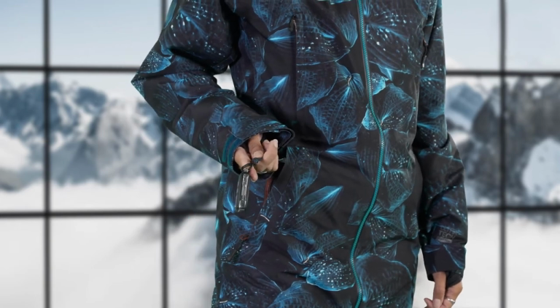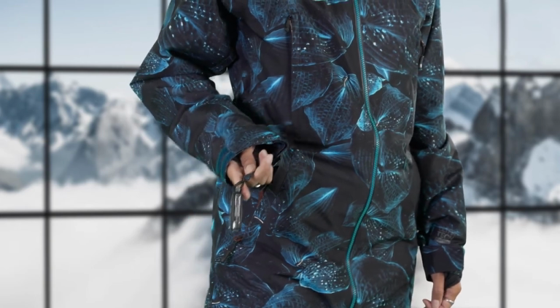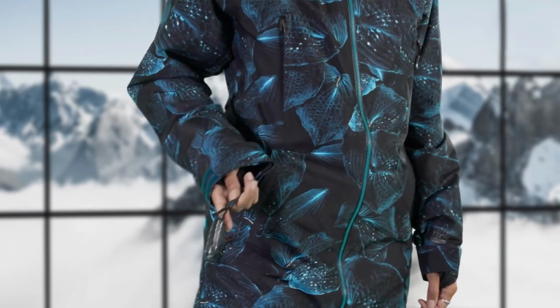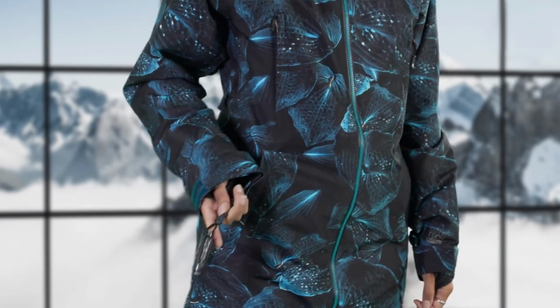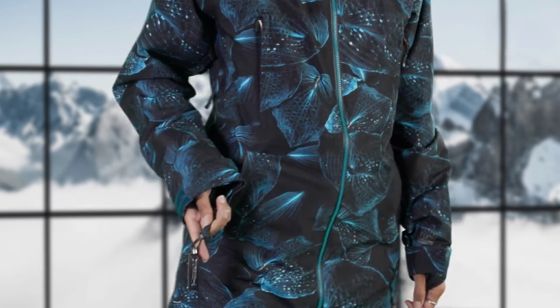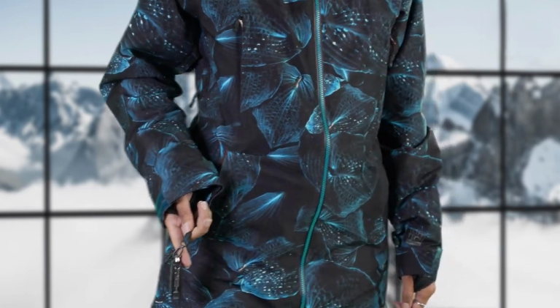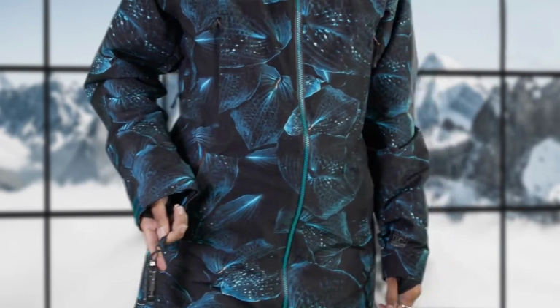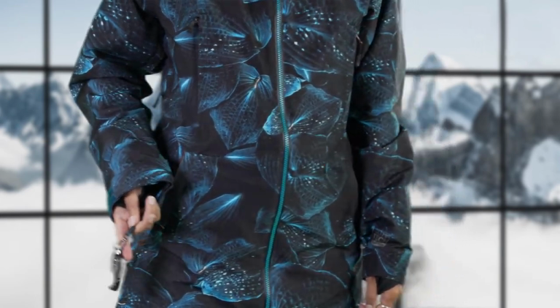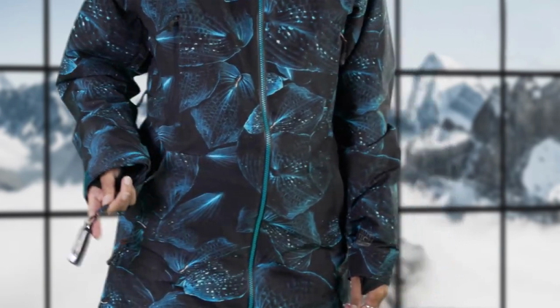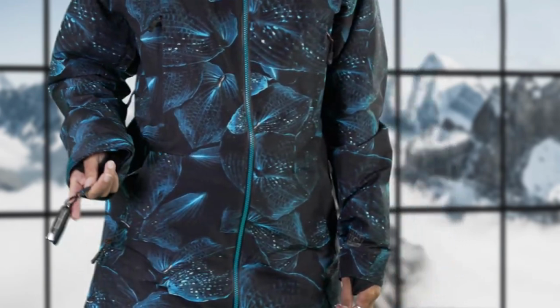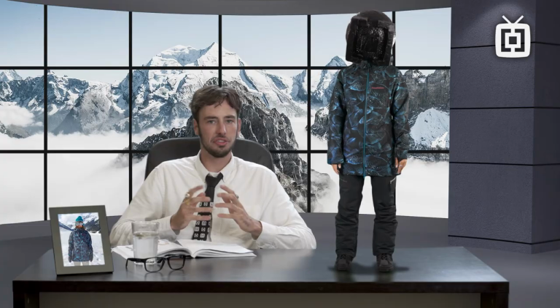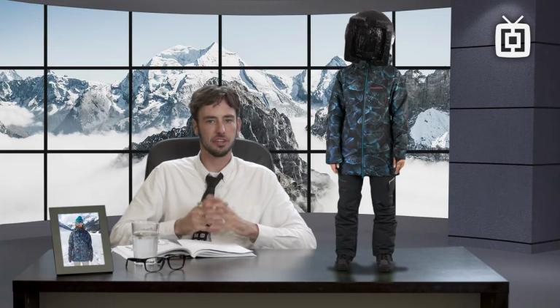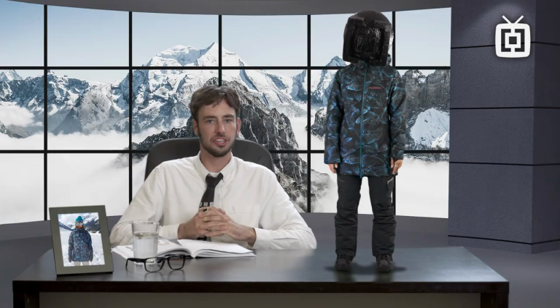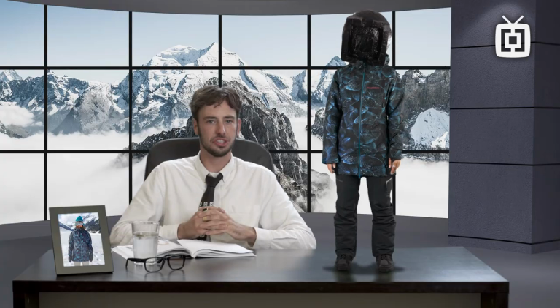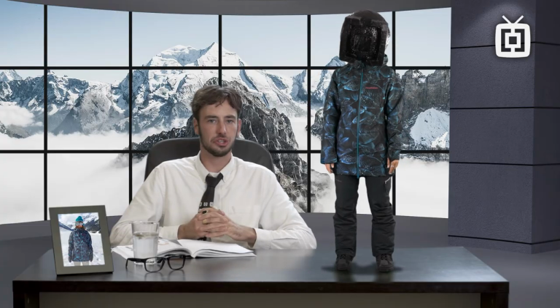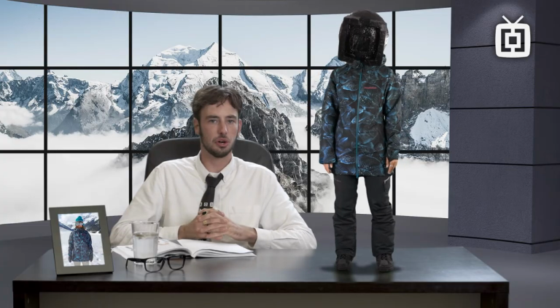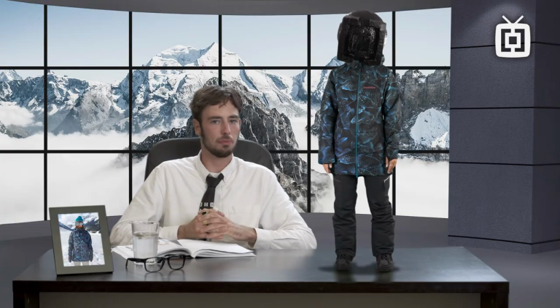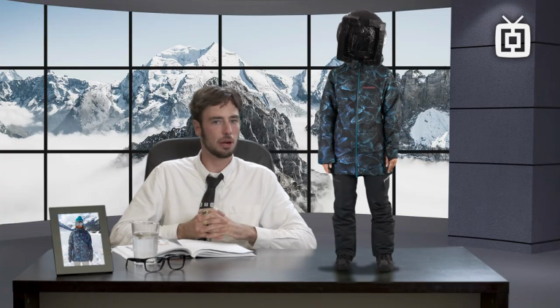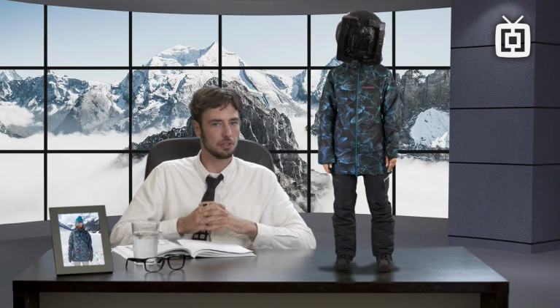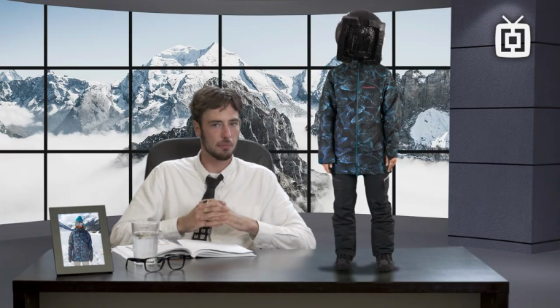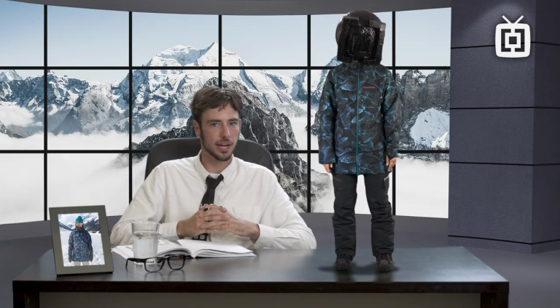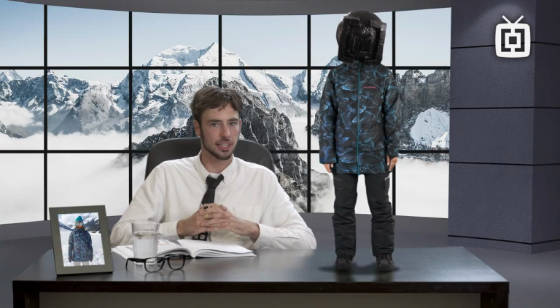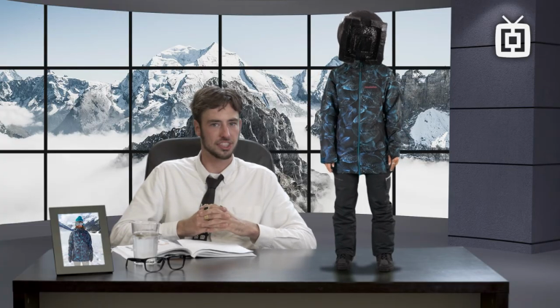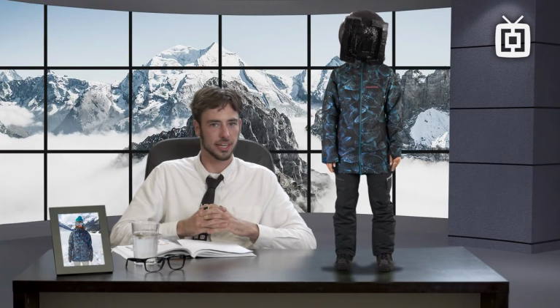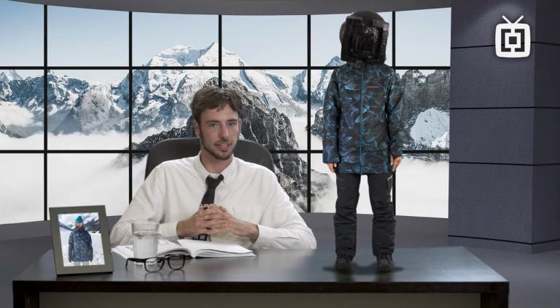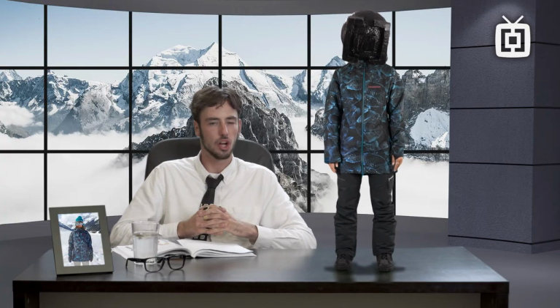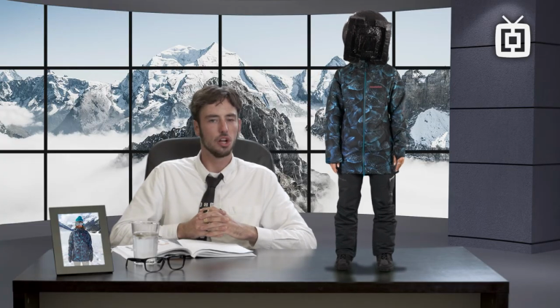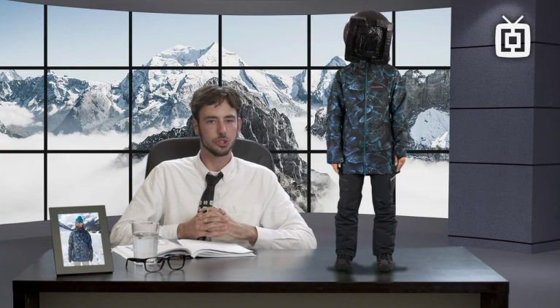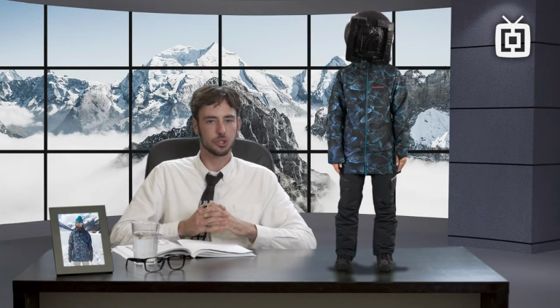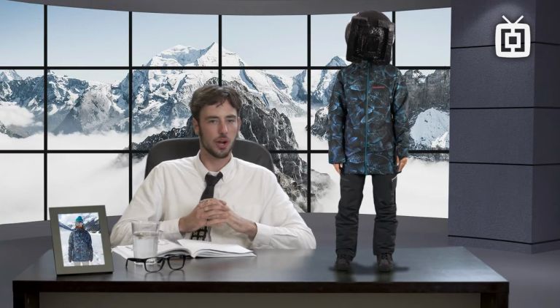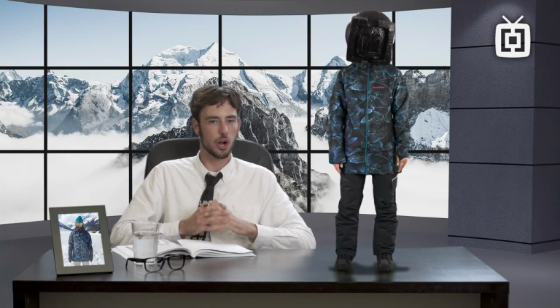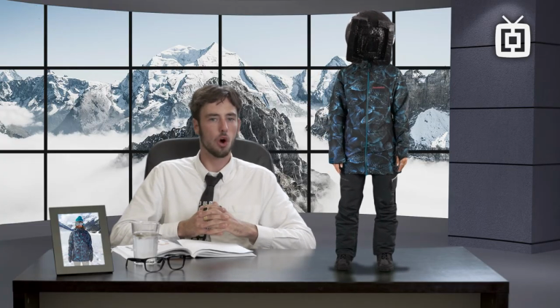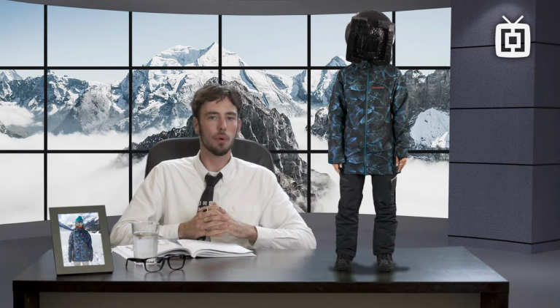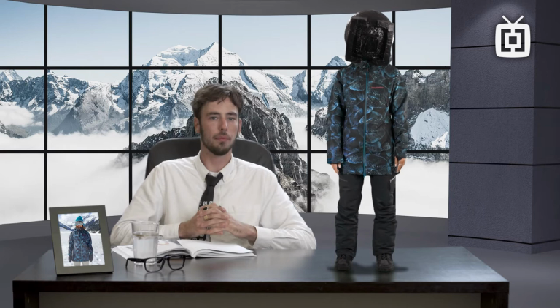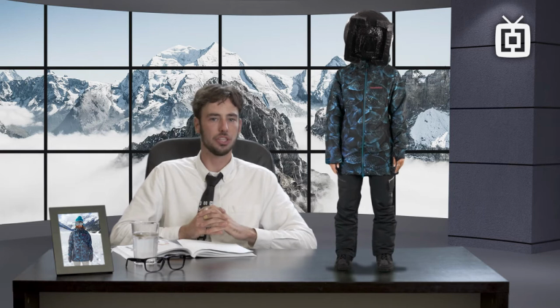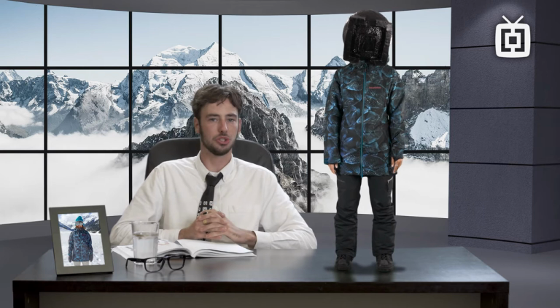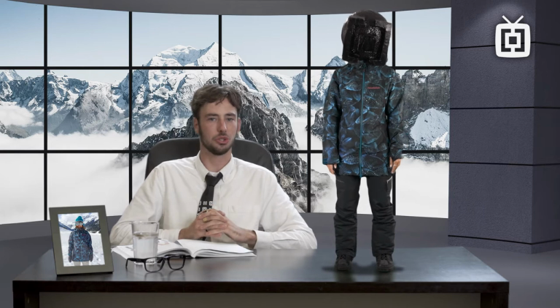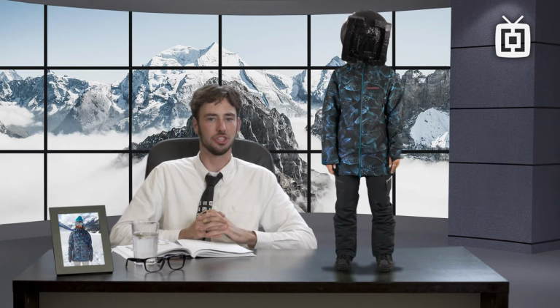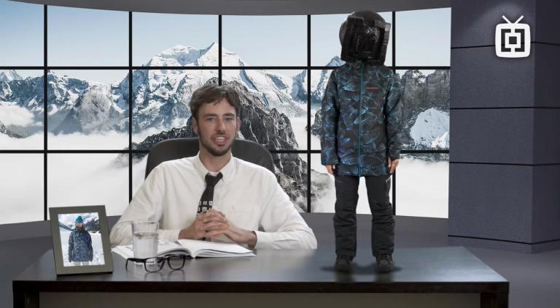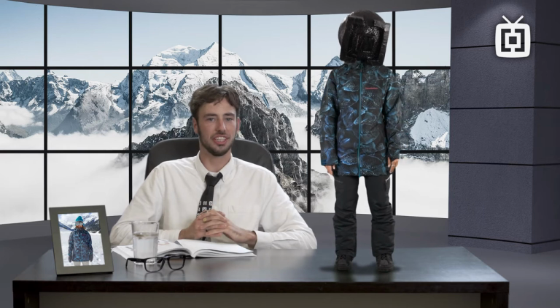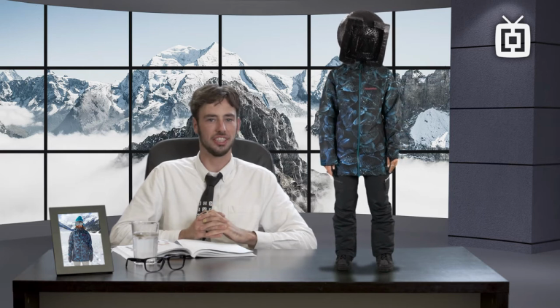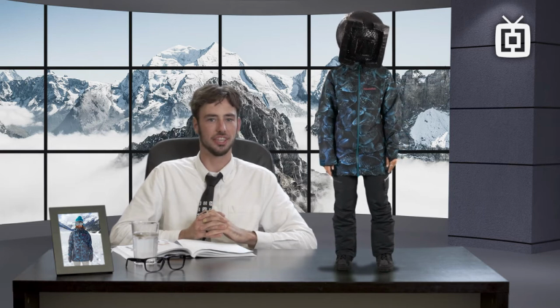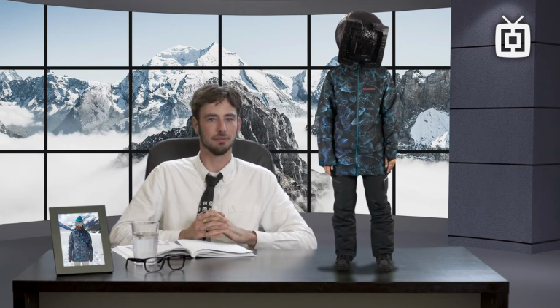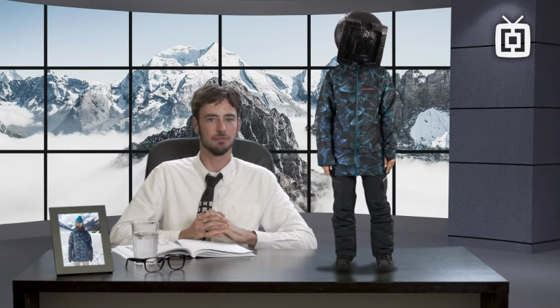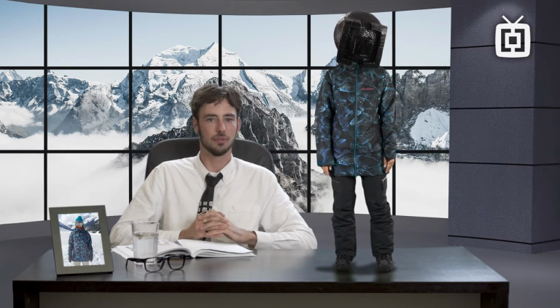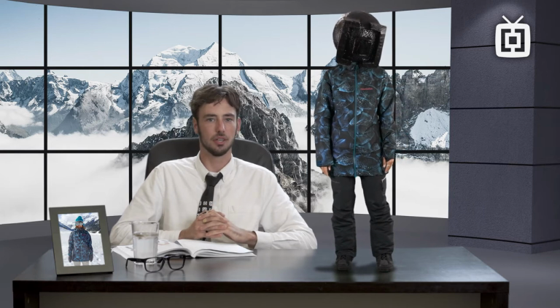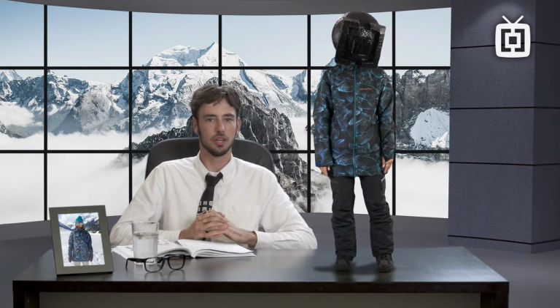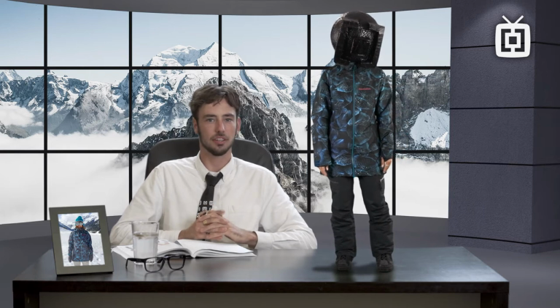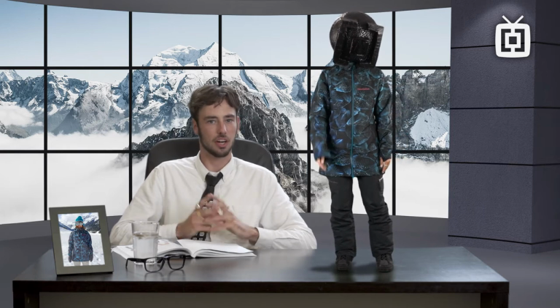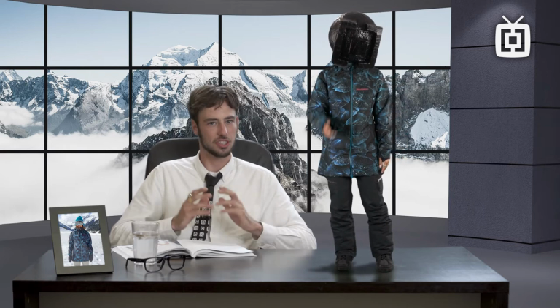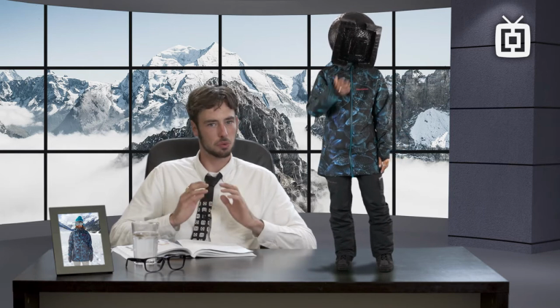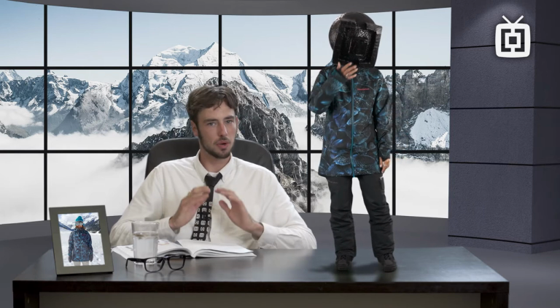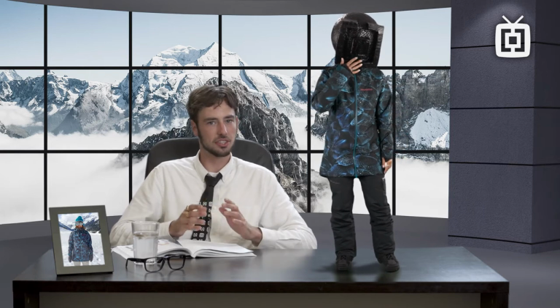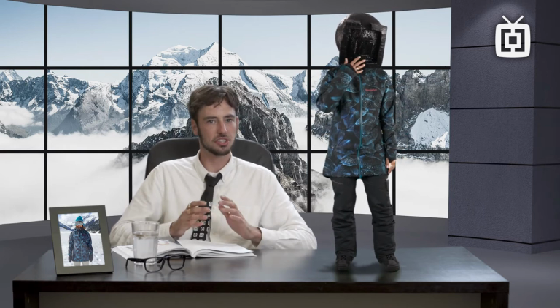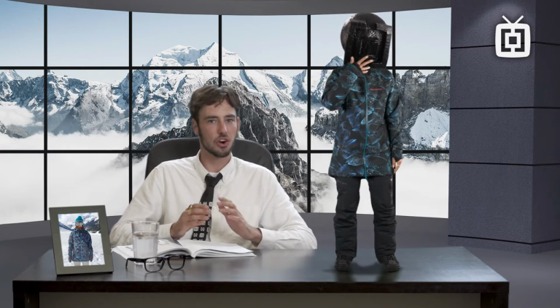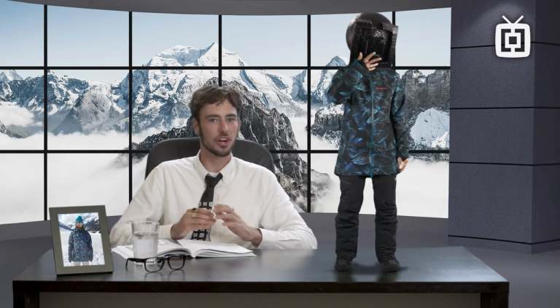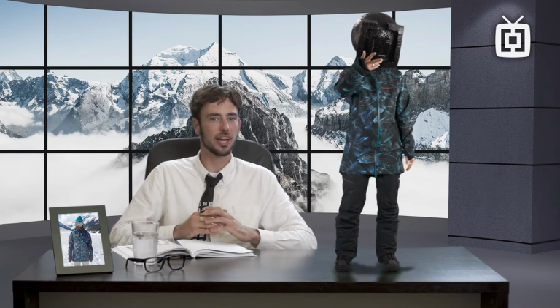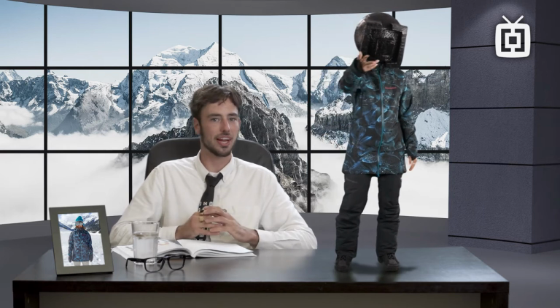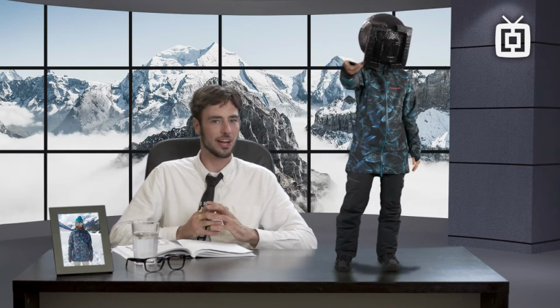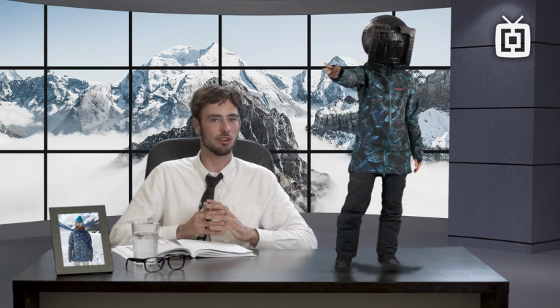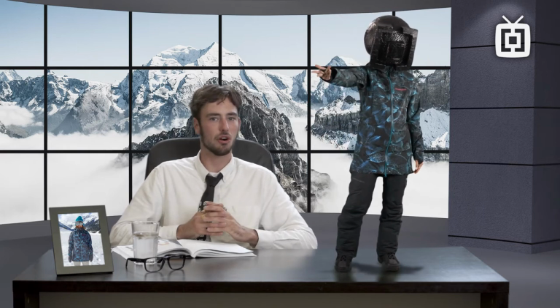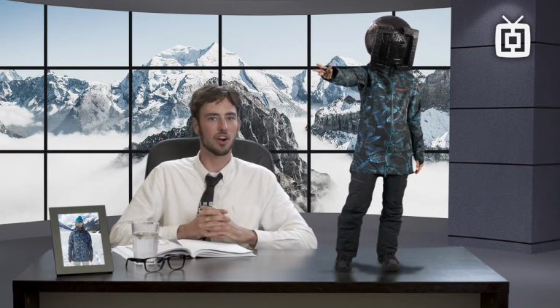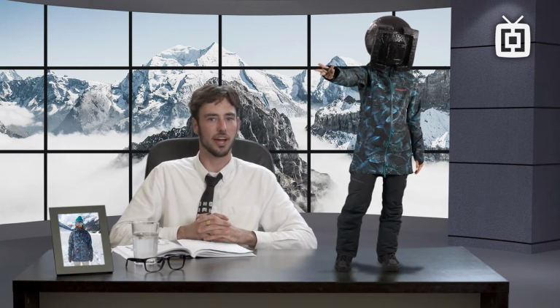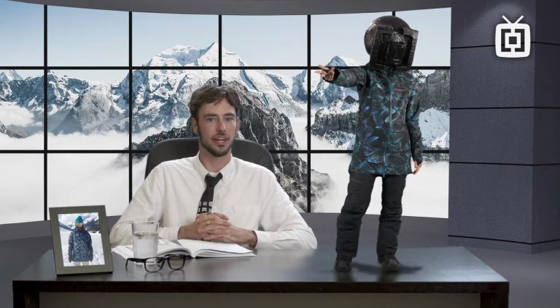Now you know everything there is to know about the Mica jacket, so I hope I made your choice easier. Now let's quit the talking and go riding.